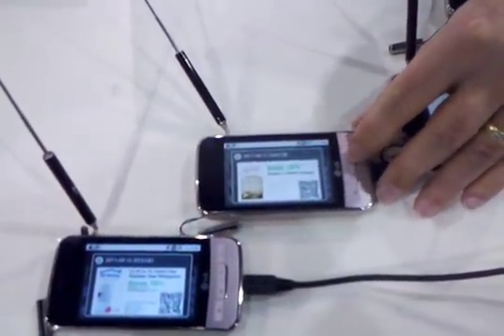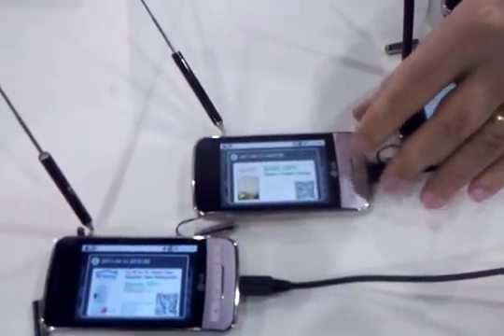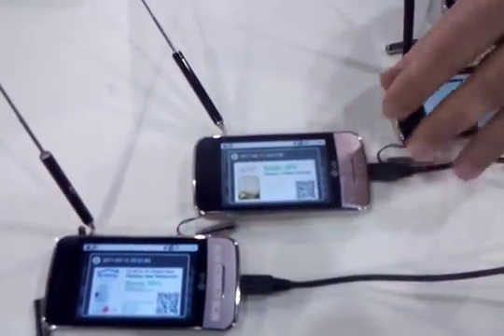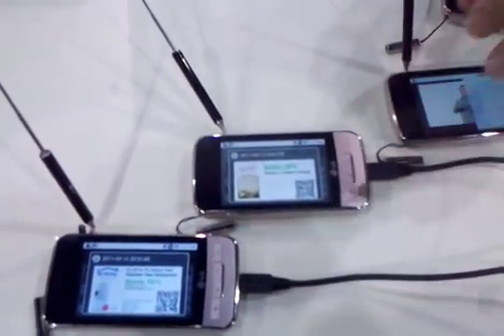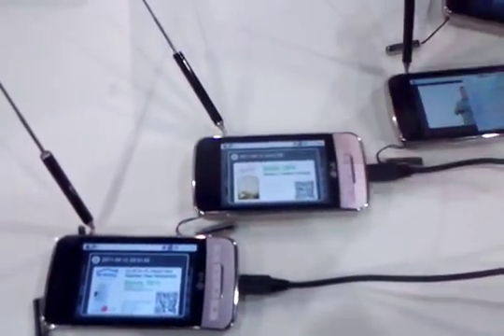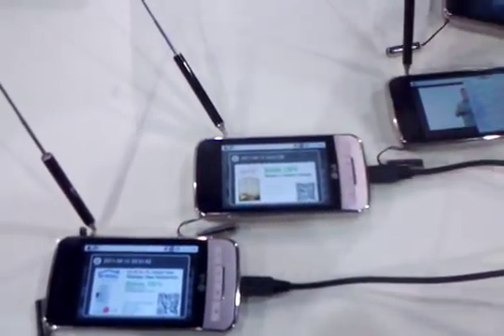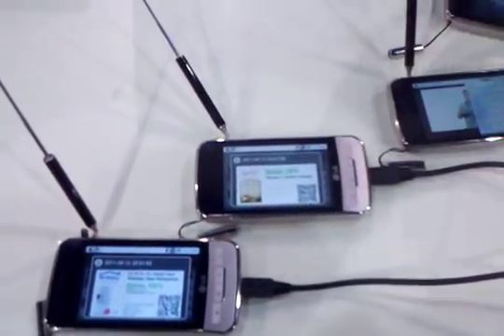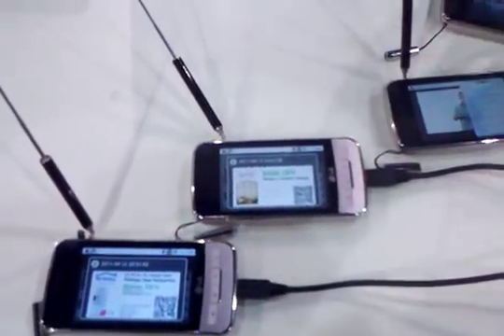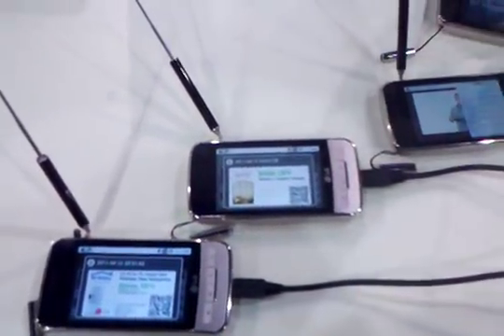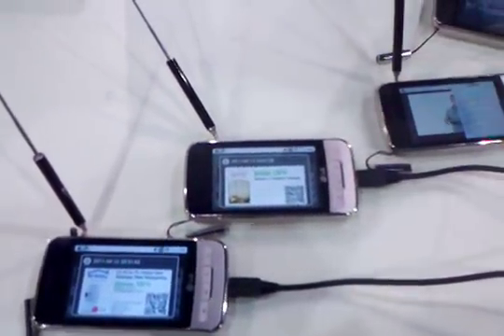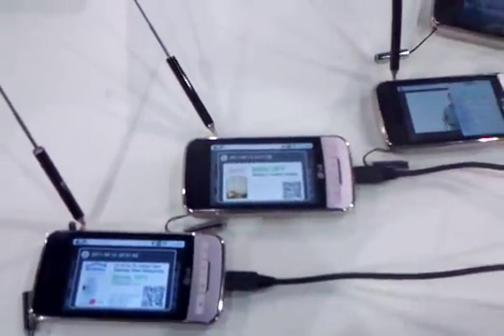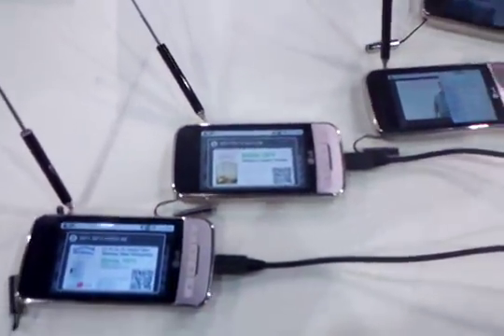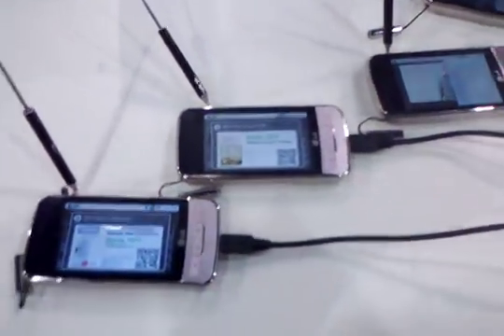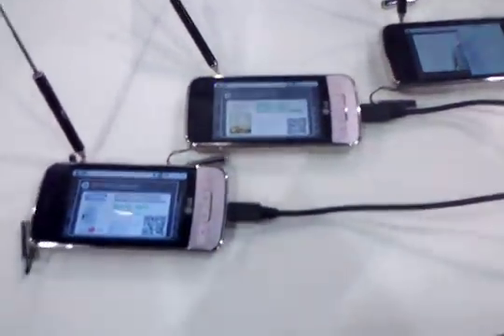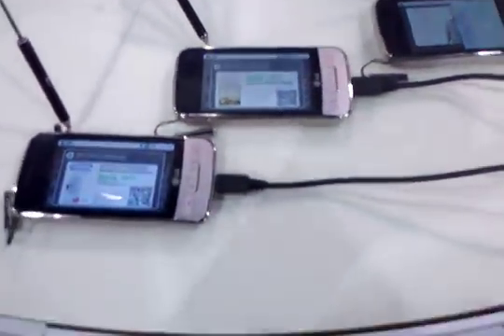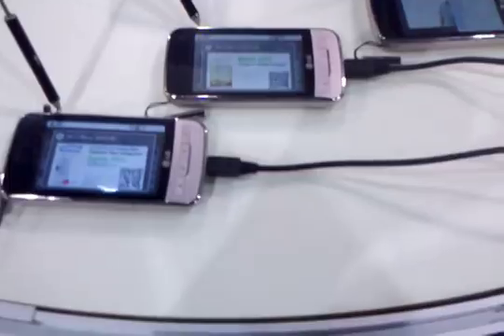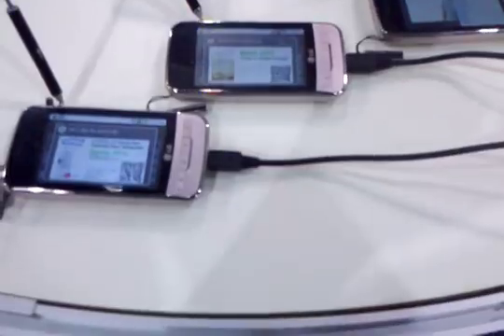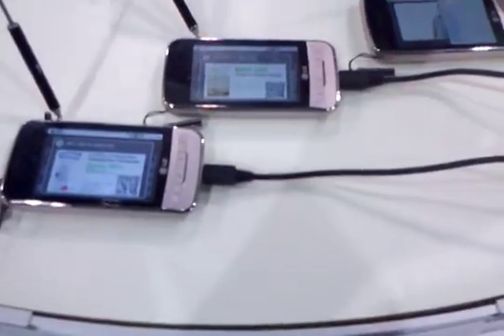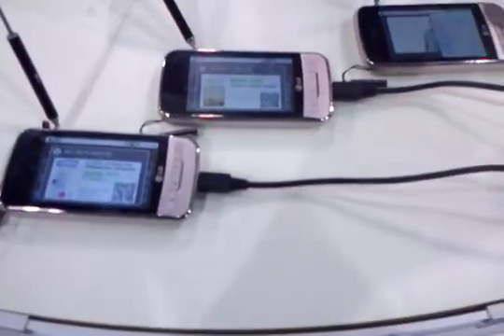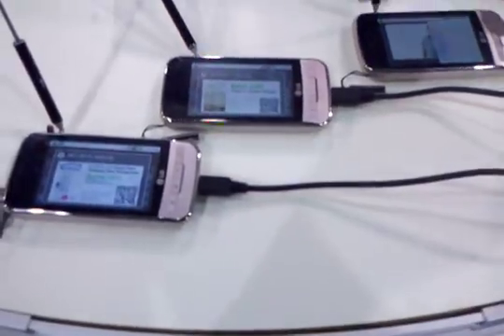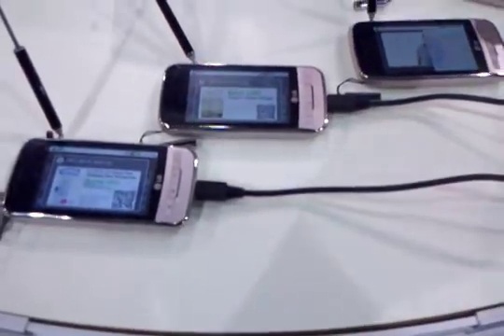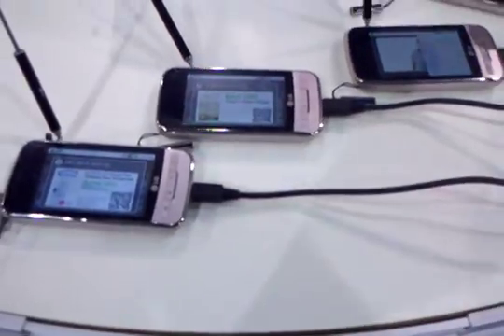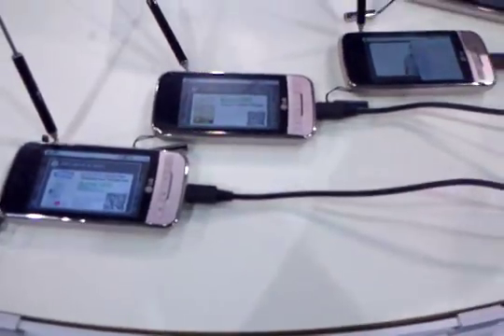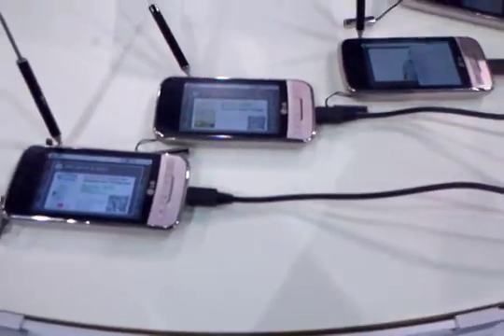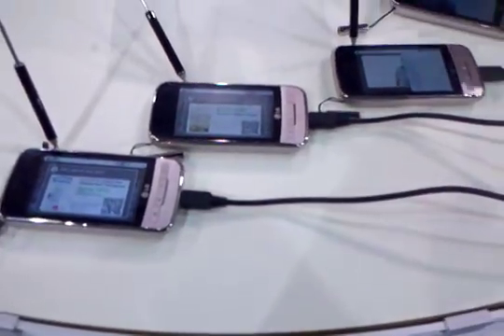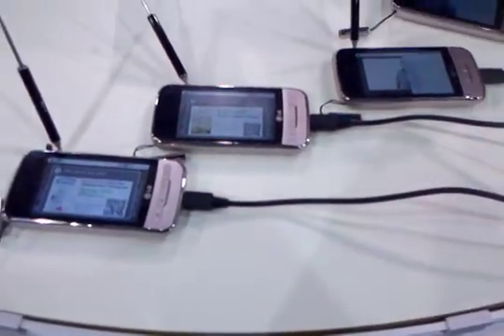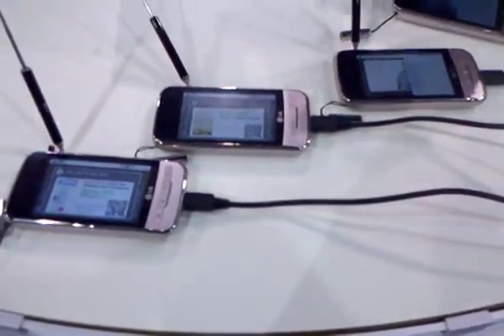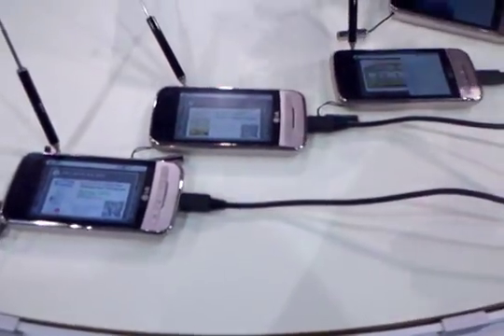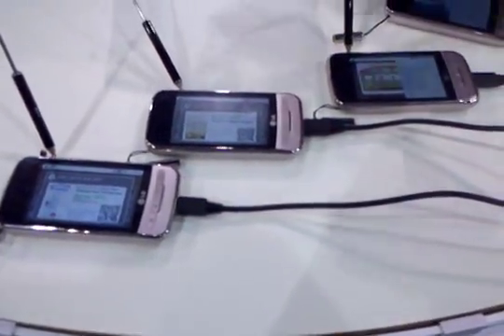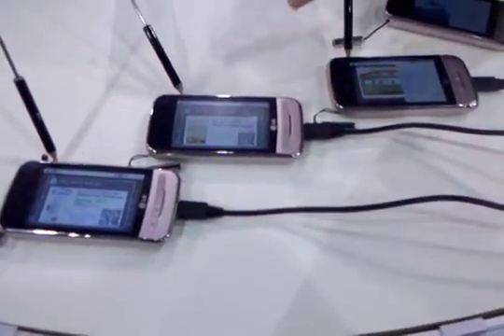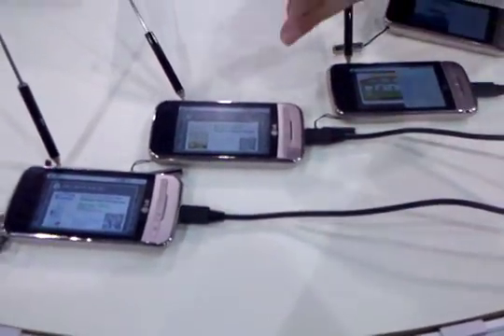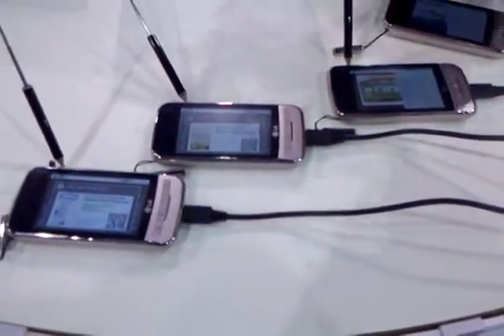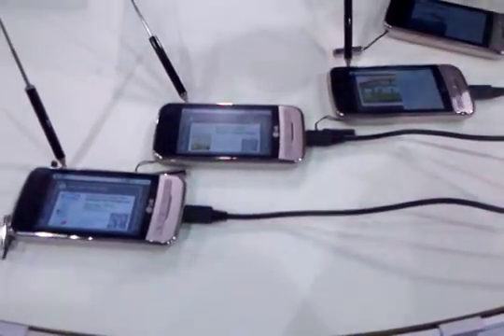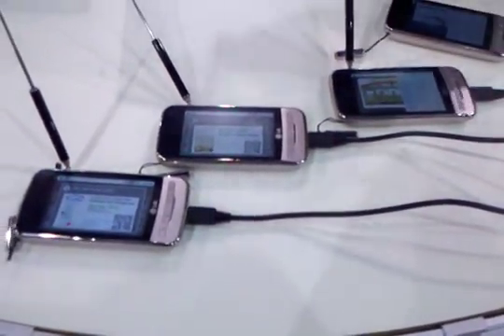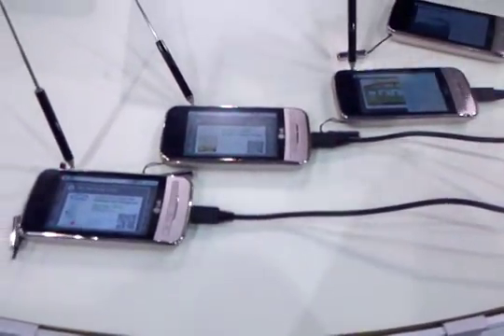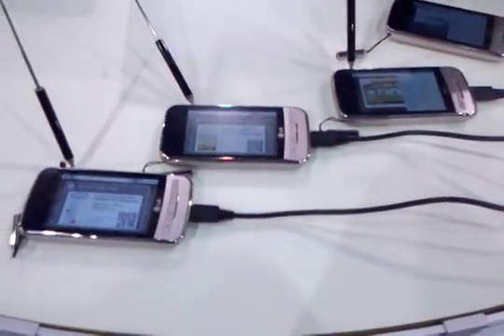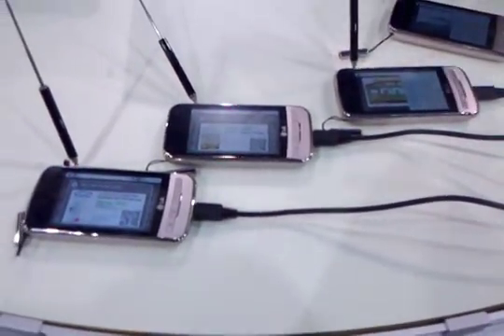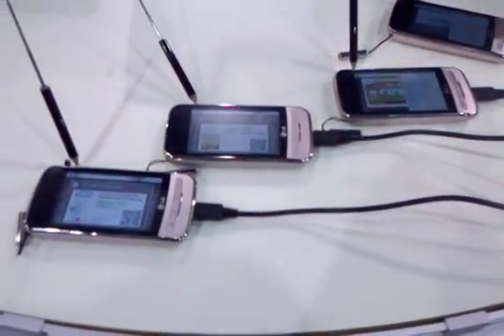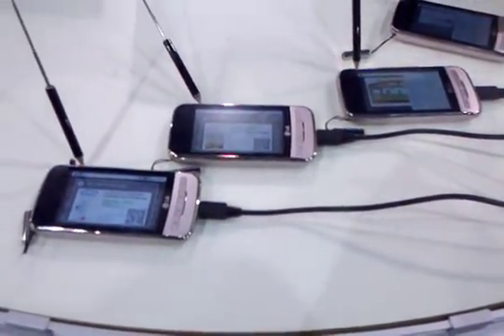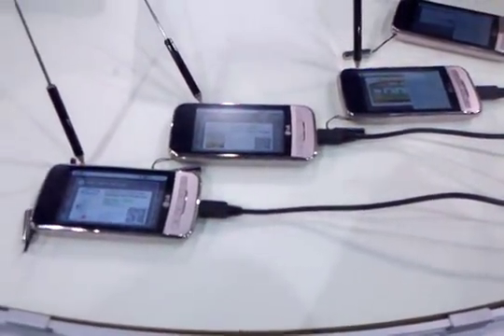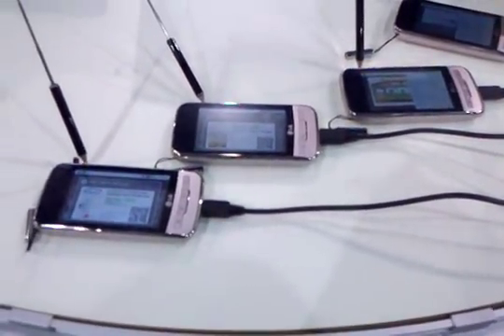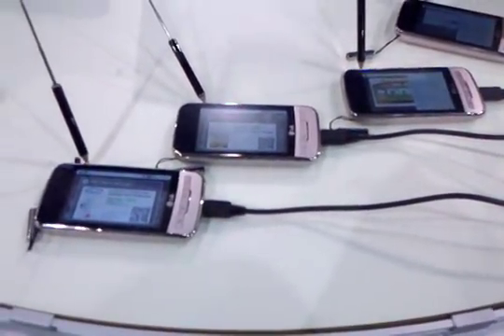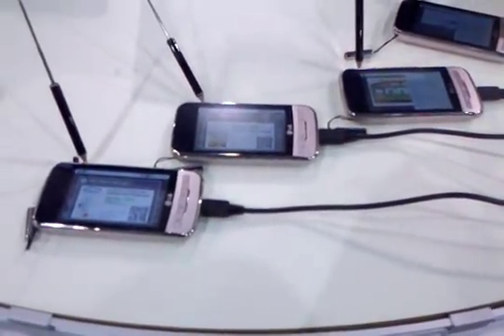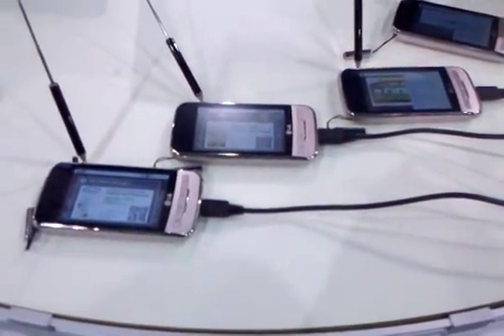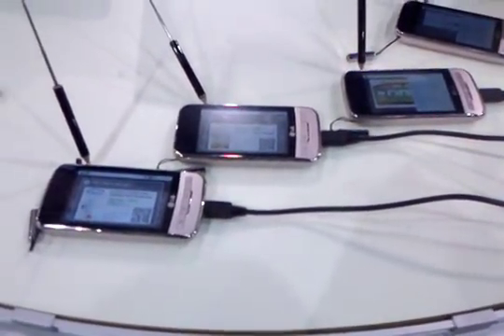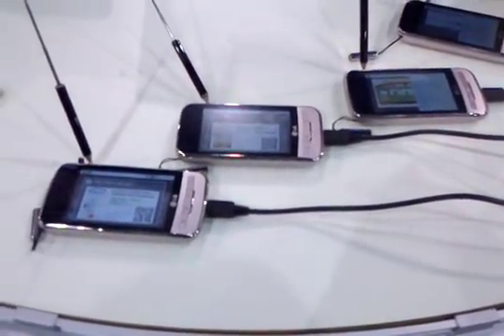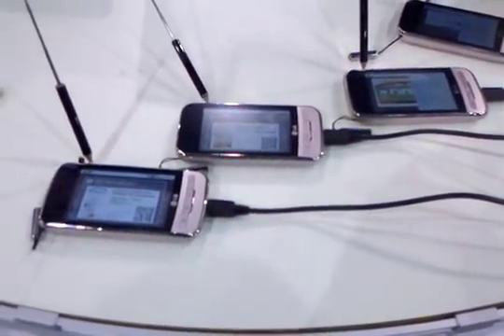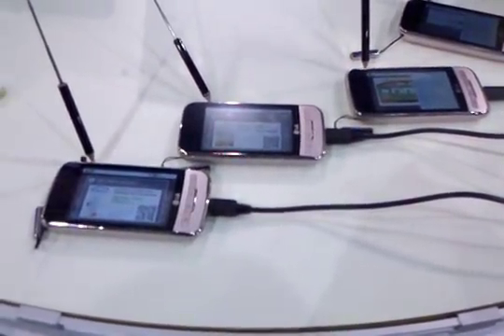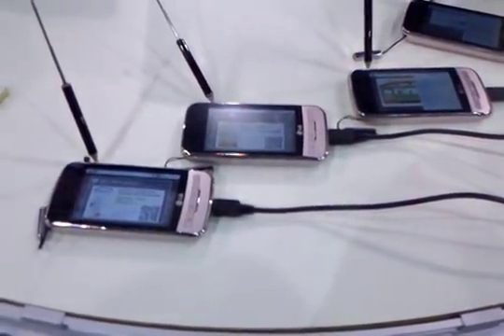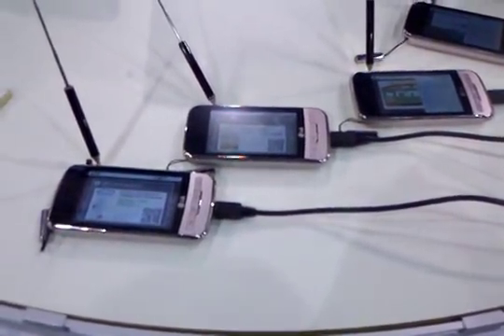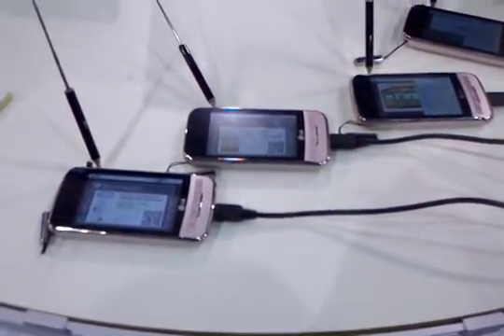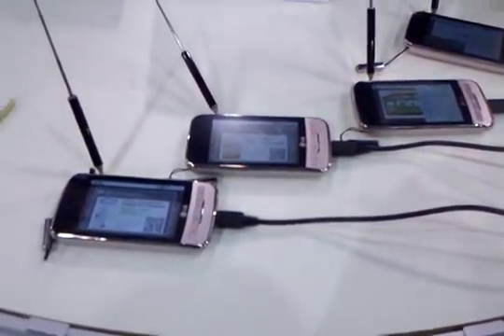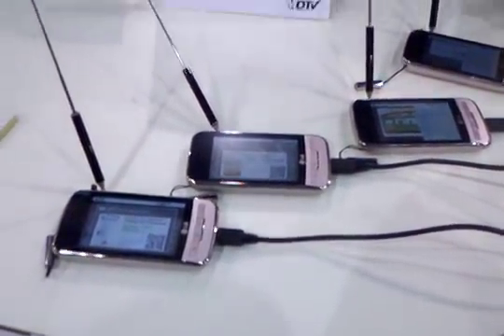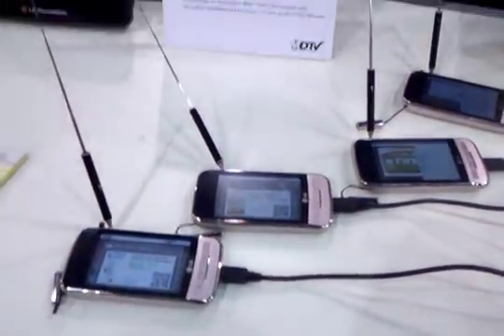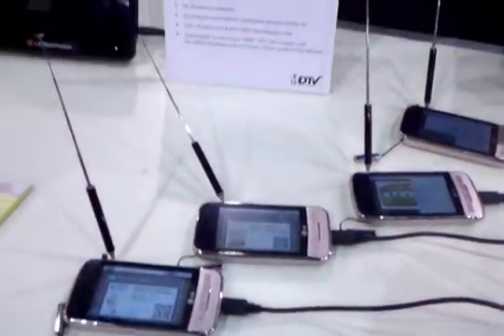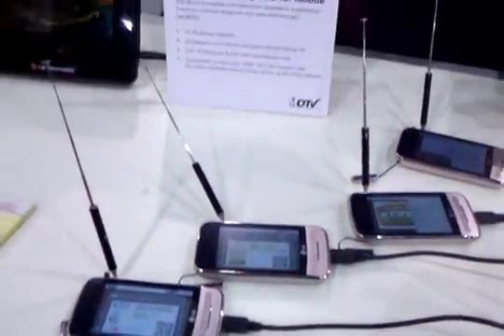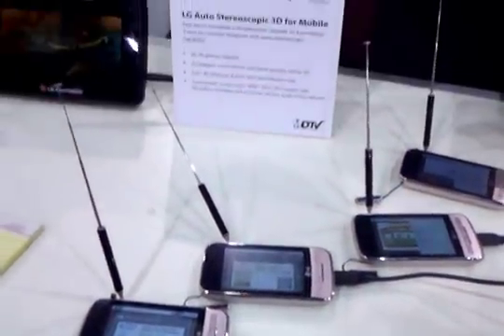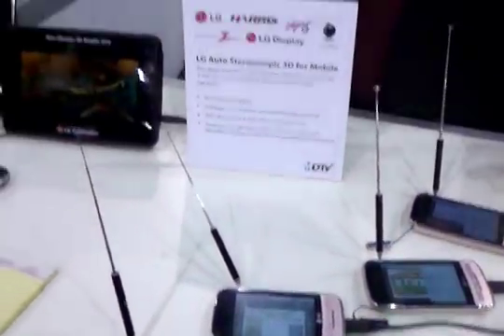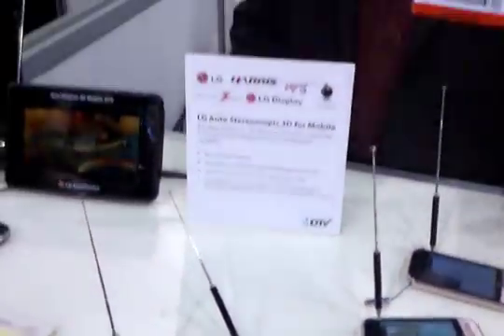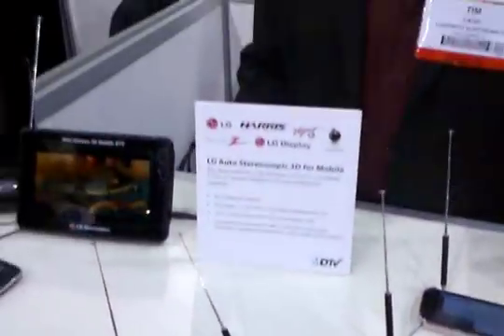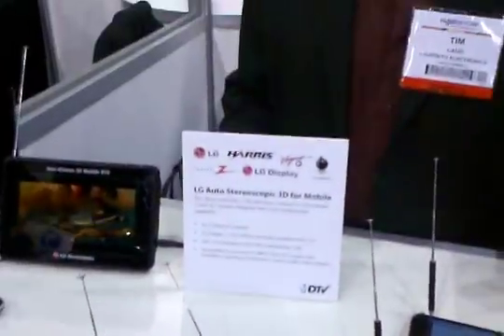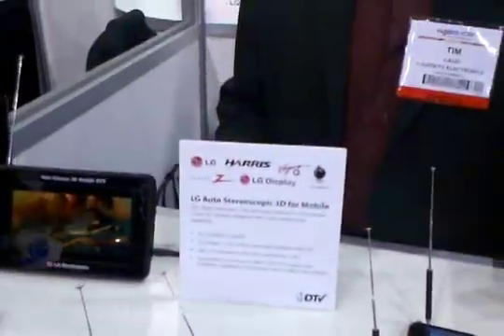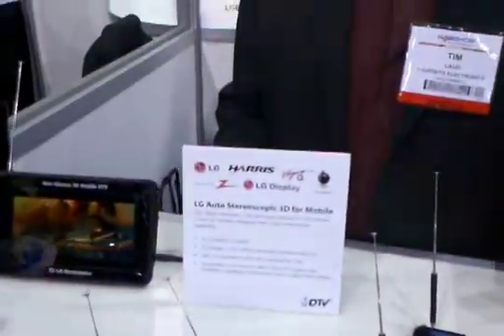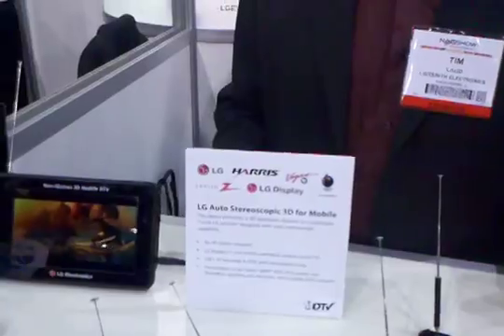There are several different coupons that we've got working, and this is a live stream actually working off of a broadcaster here in Las Vegas.